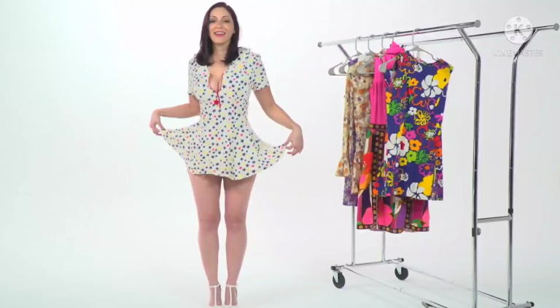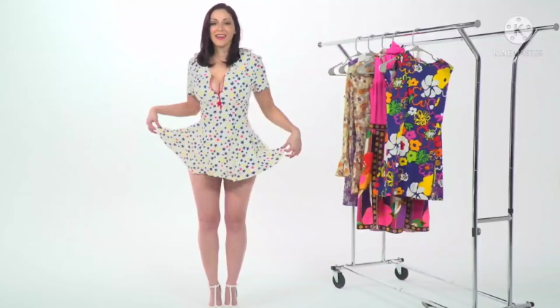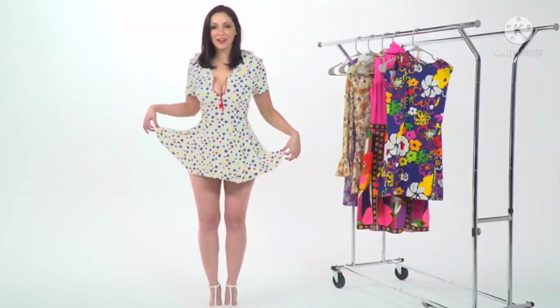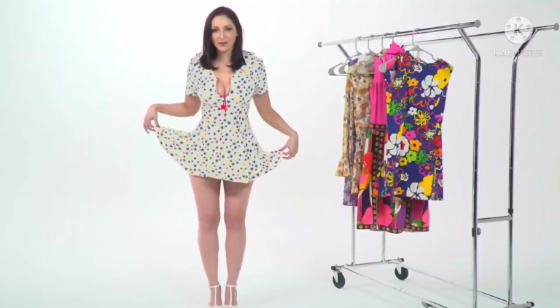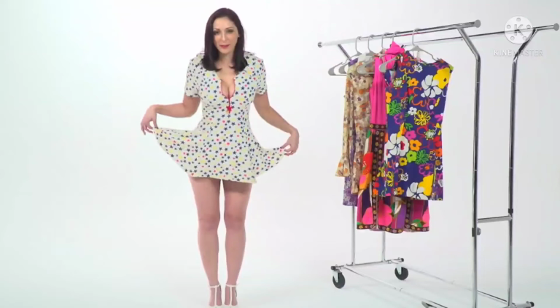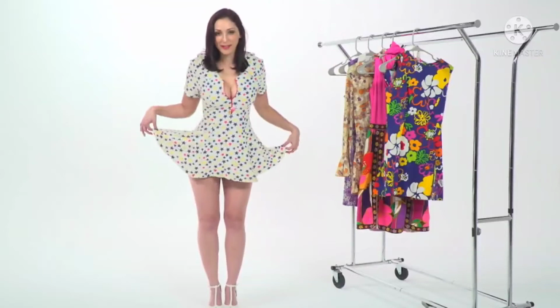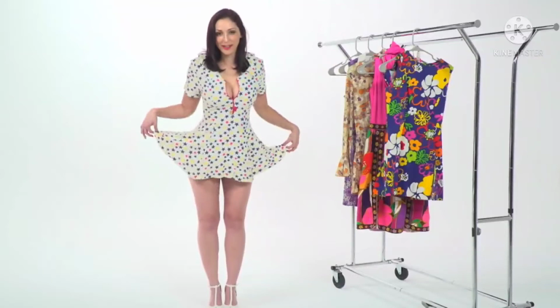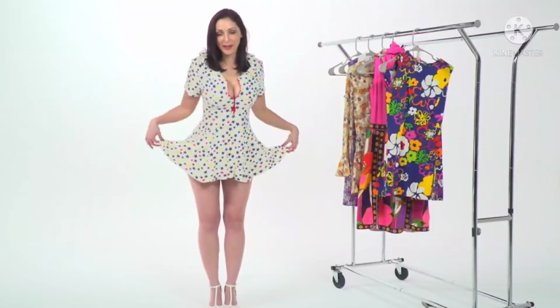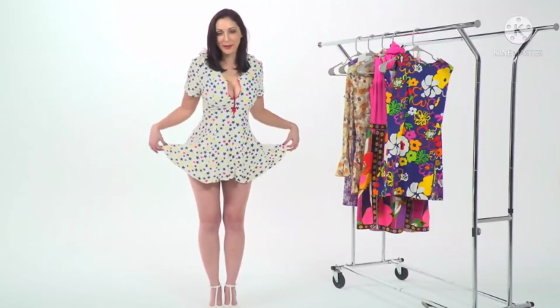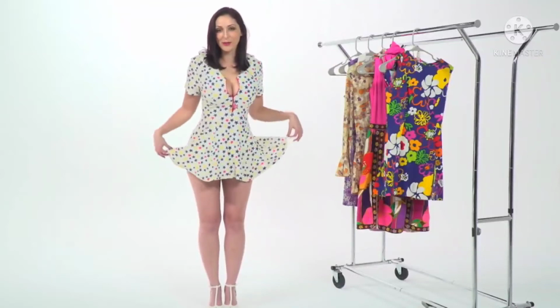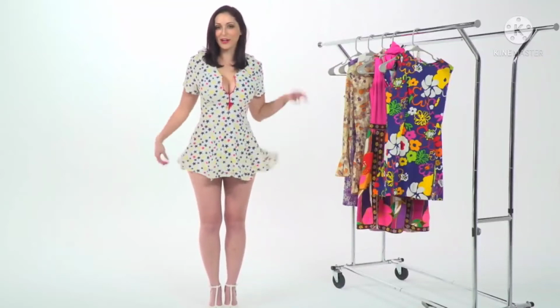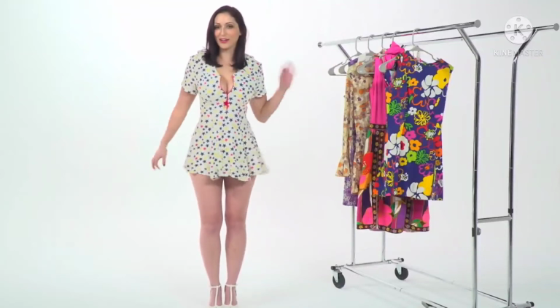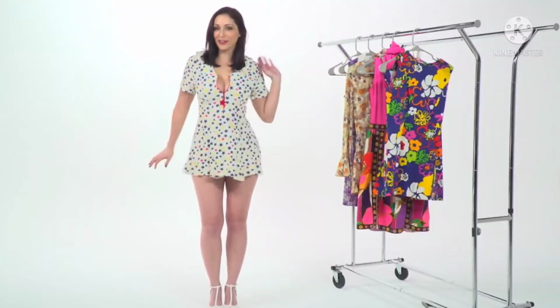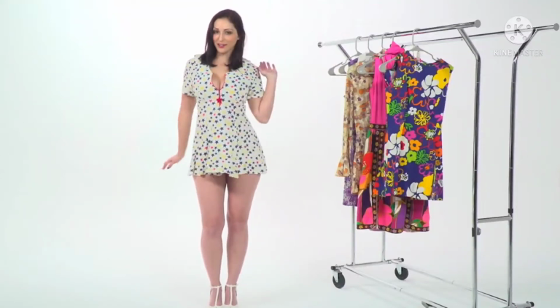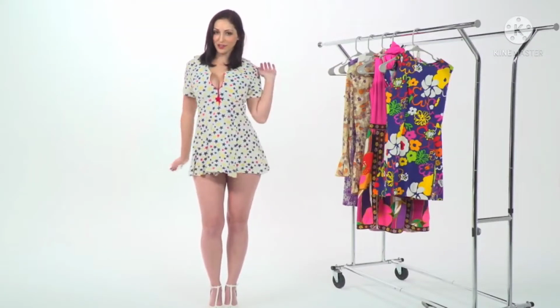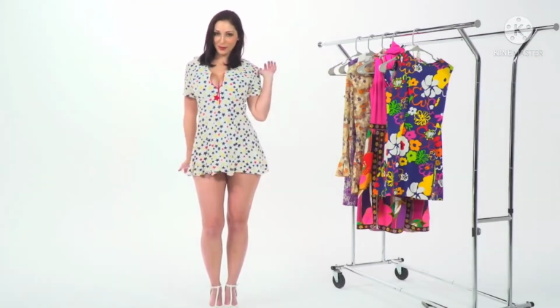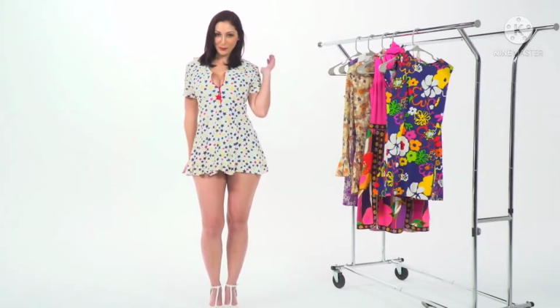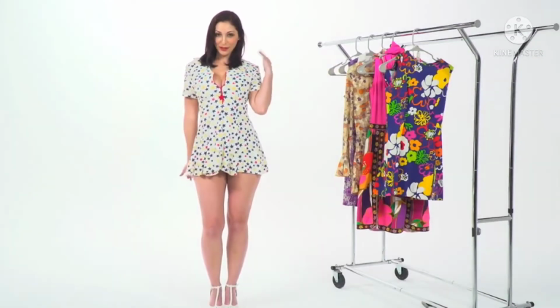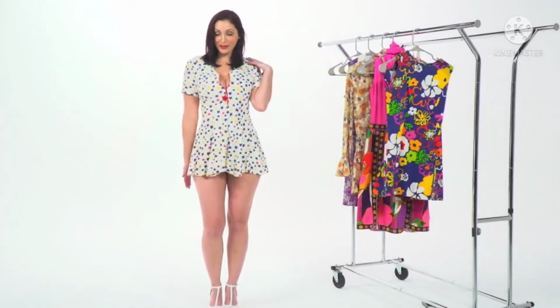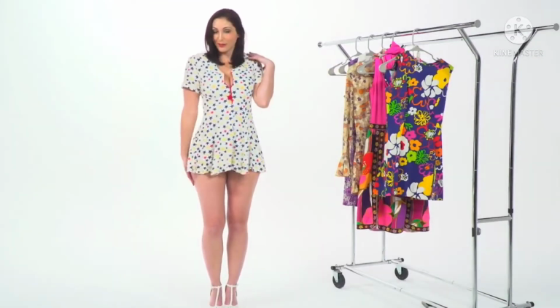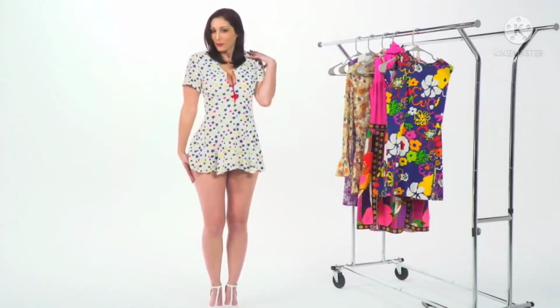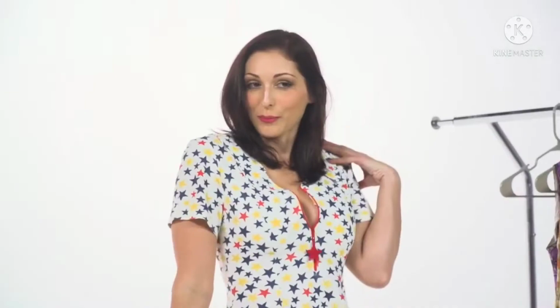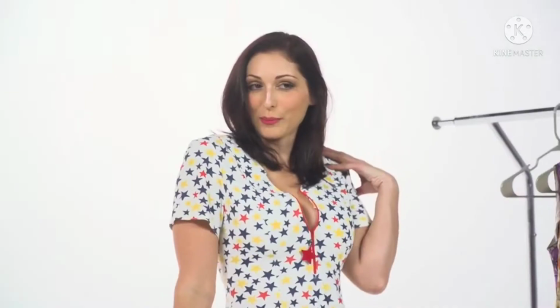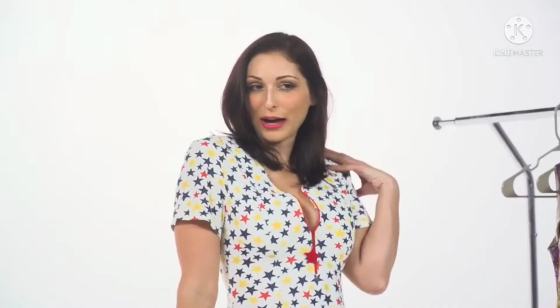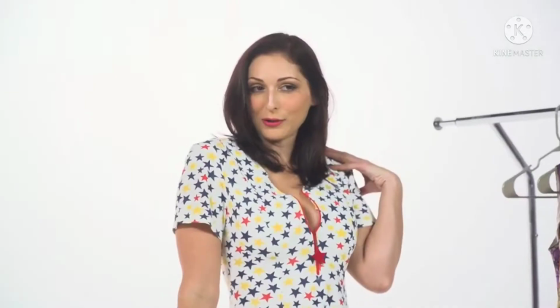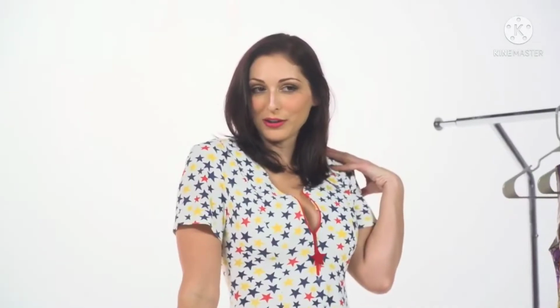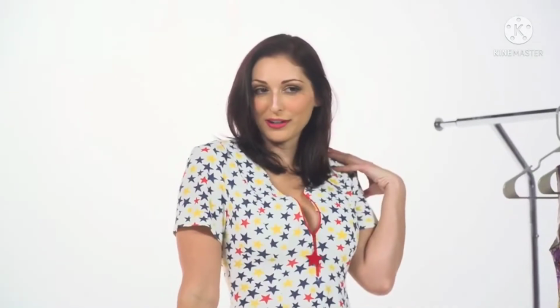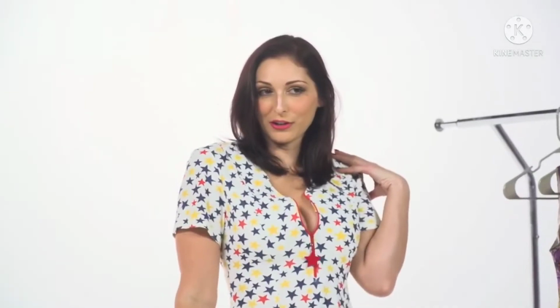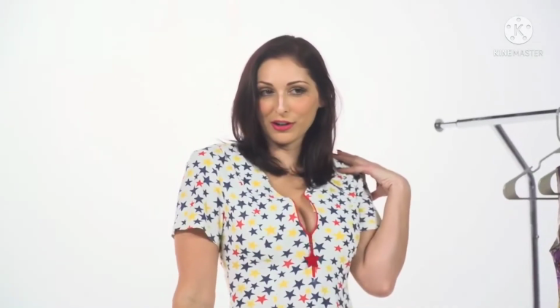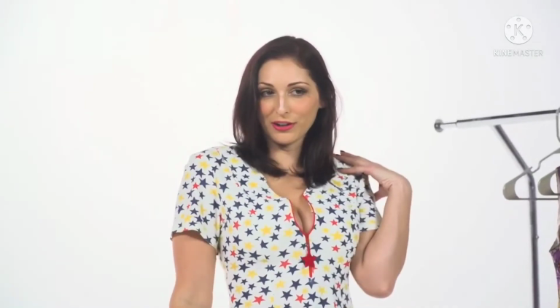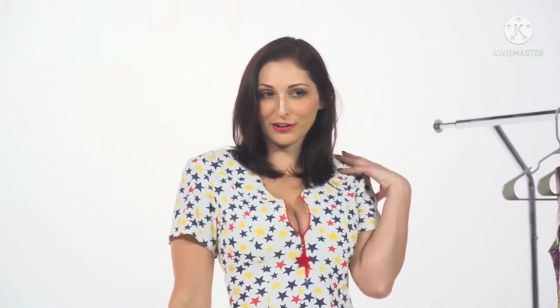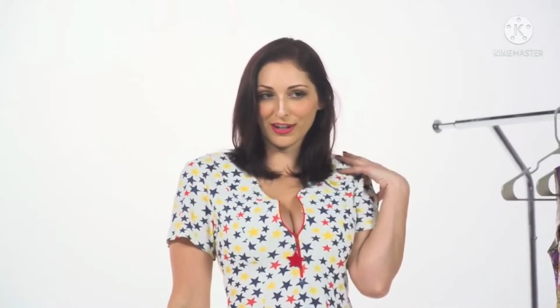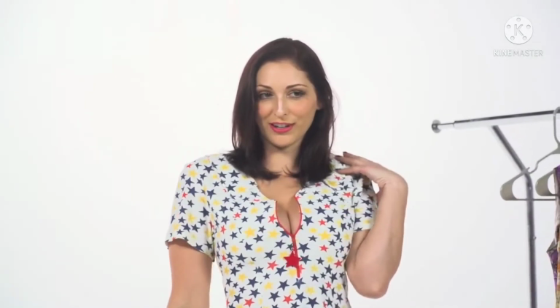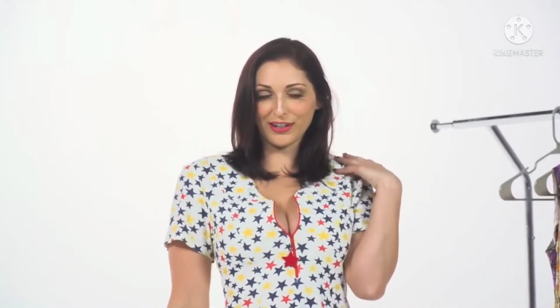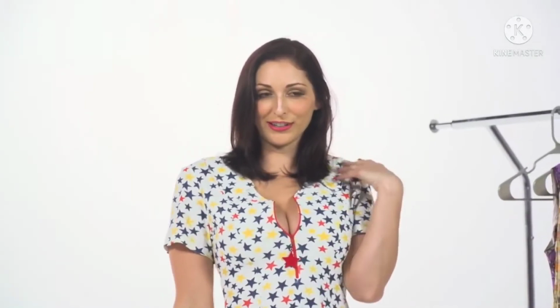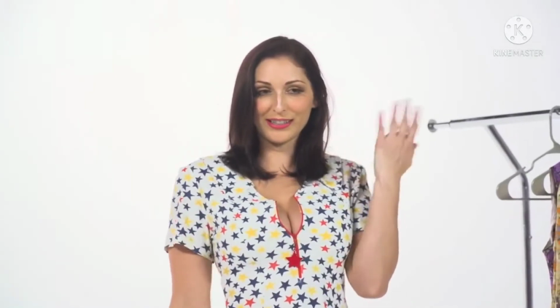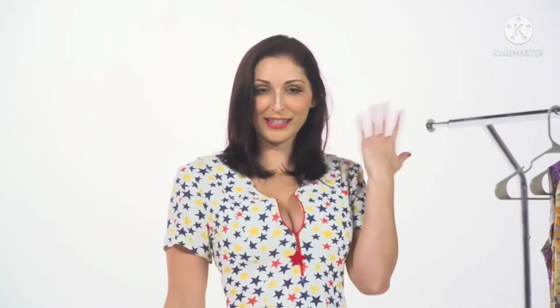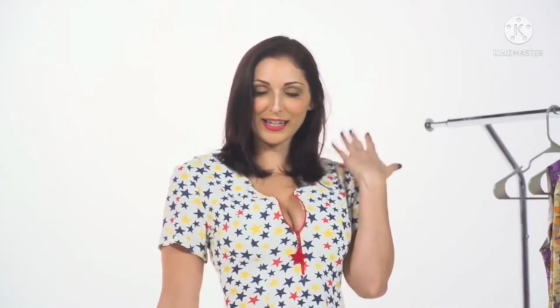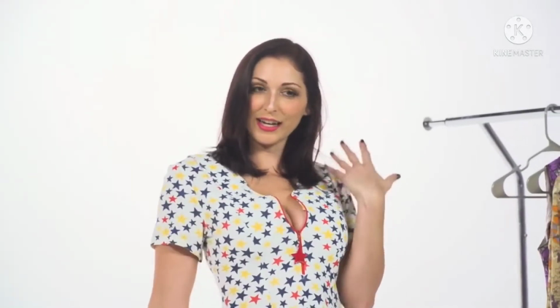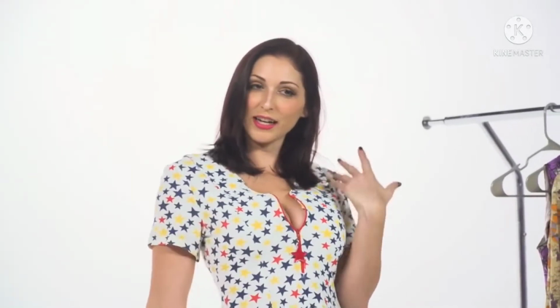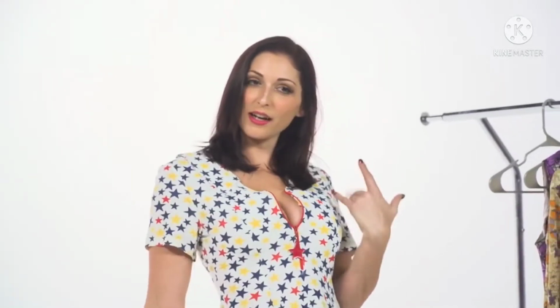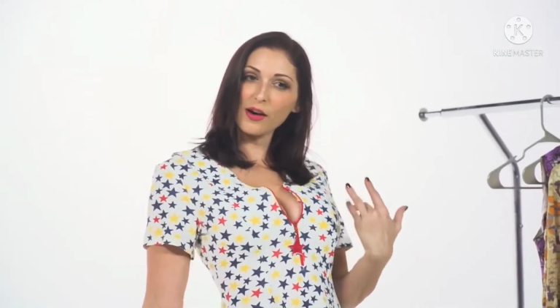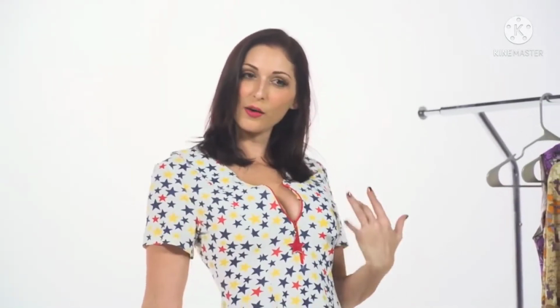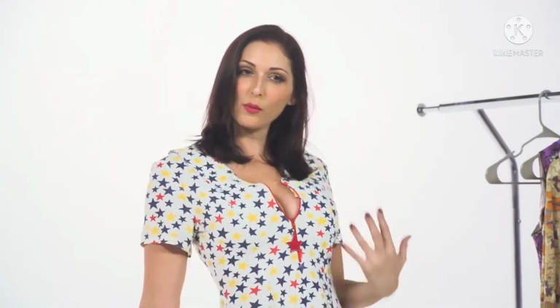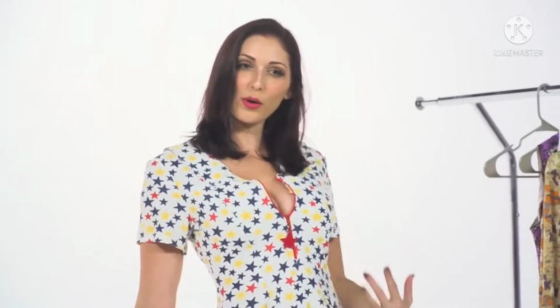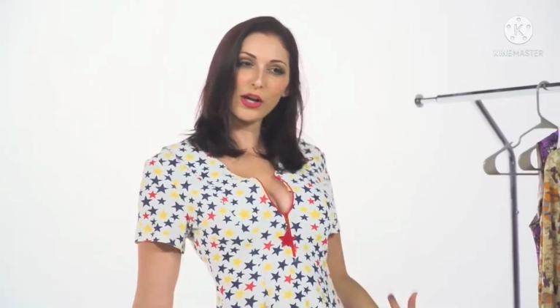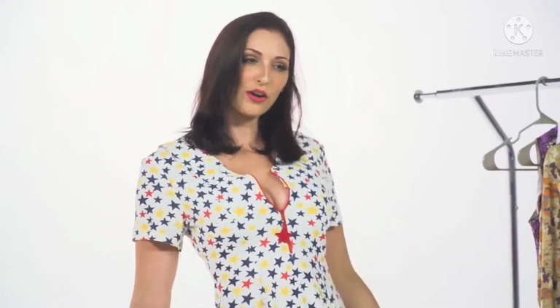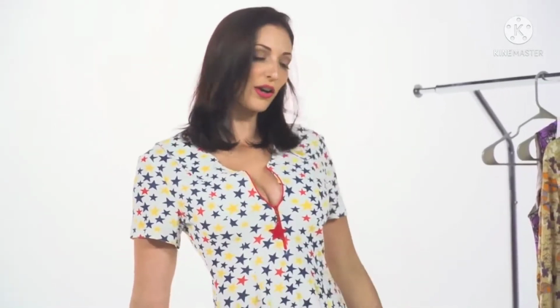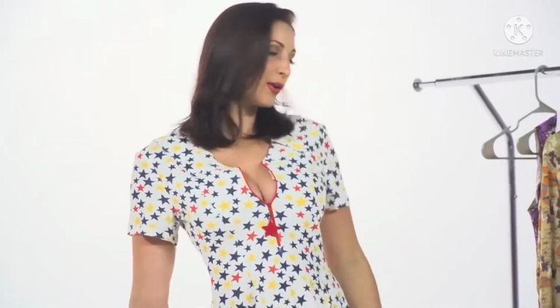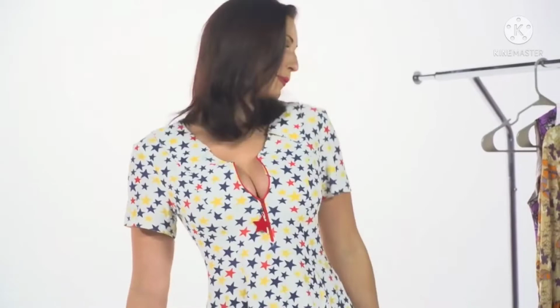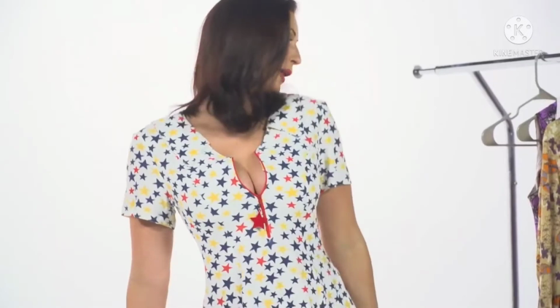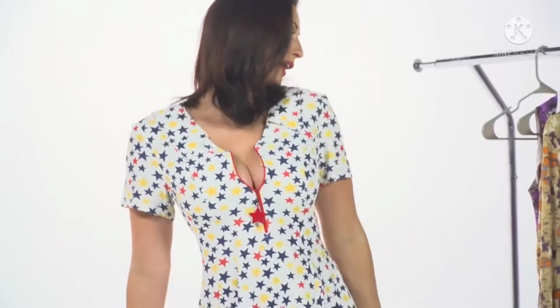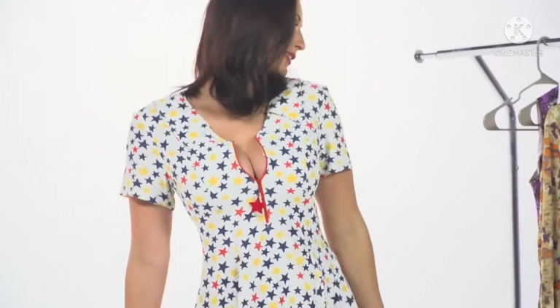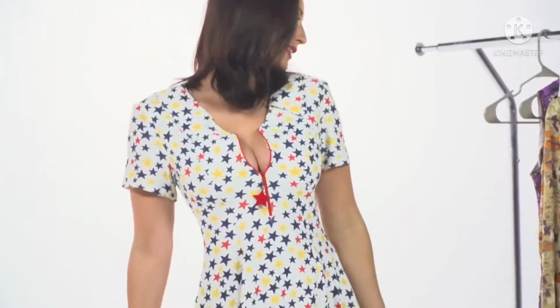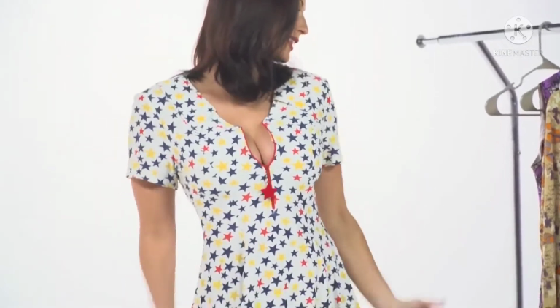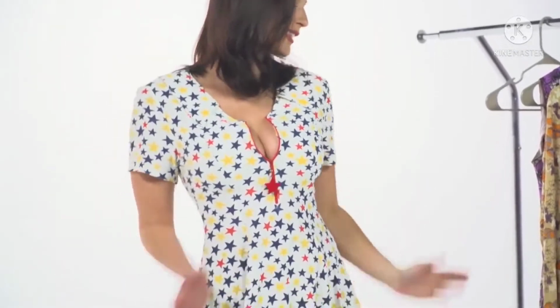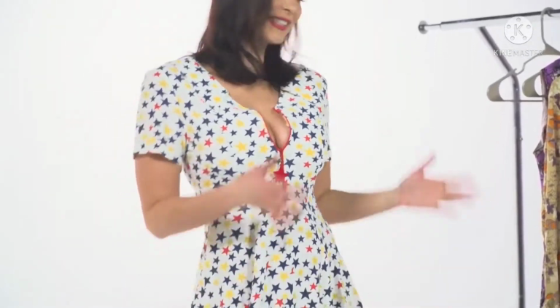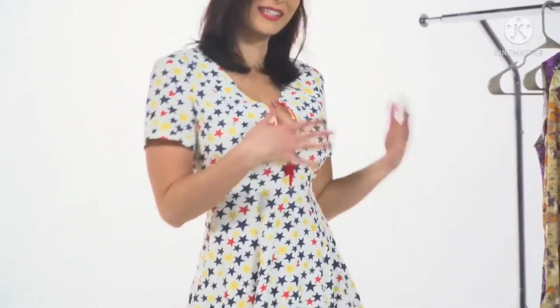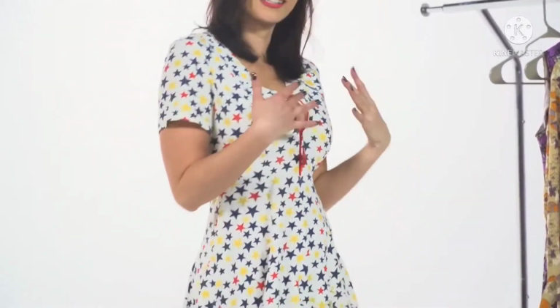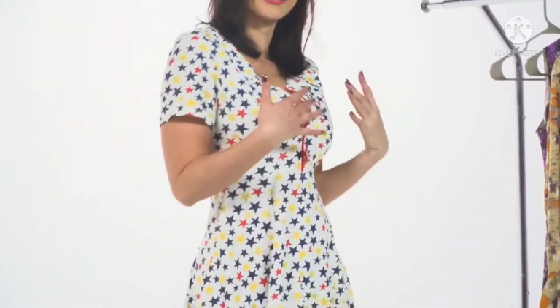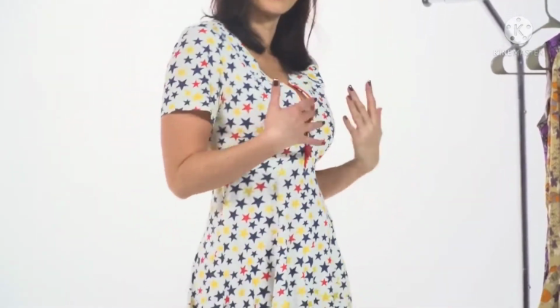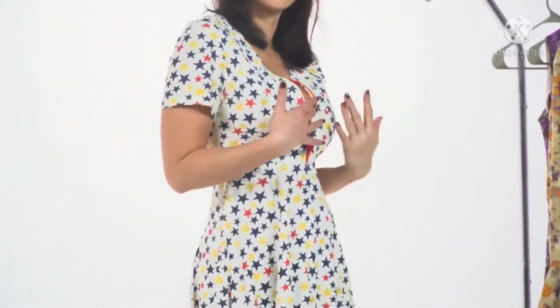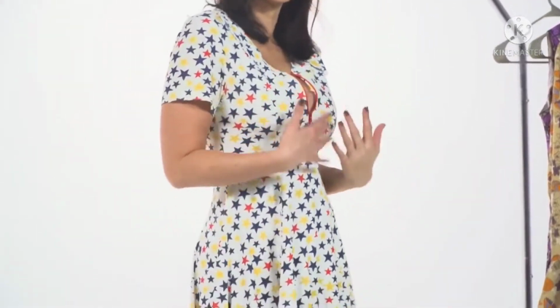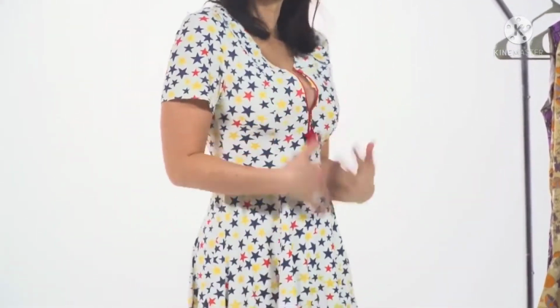Hey everybody! I am Carlotta Champagne and we are back with another clothing haul. Today we are going back to the 60s.